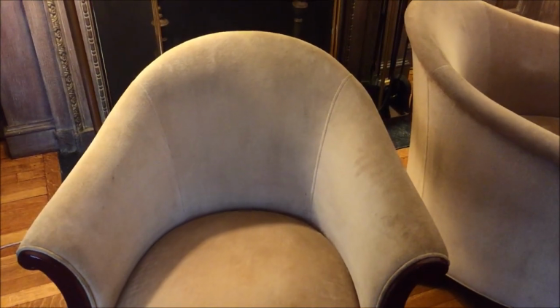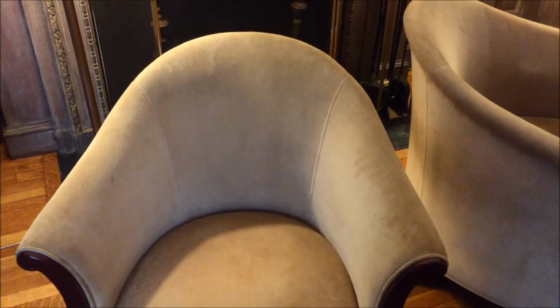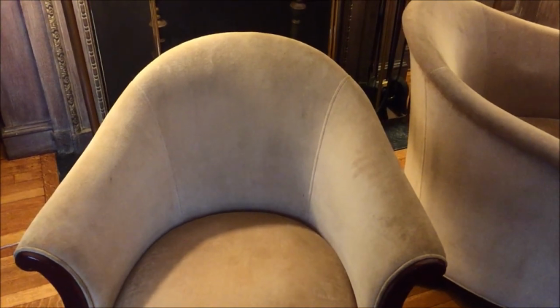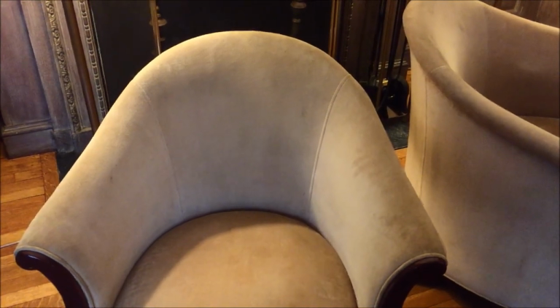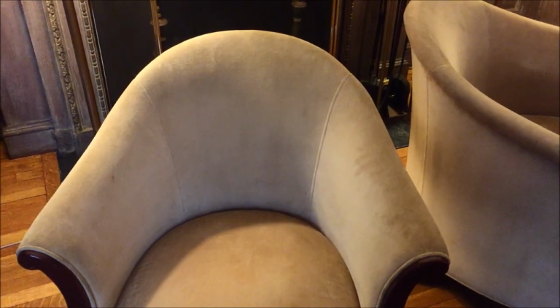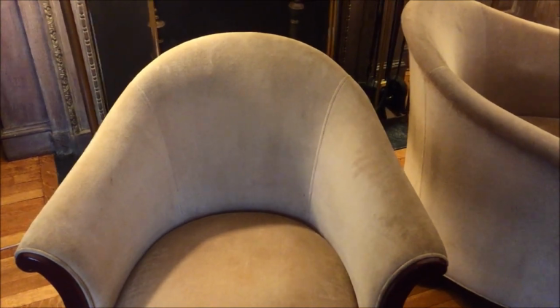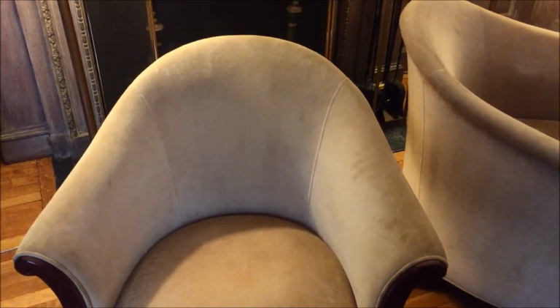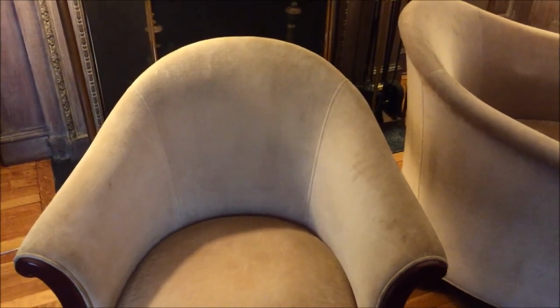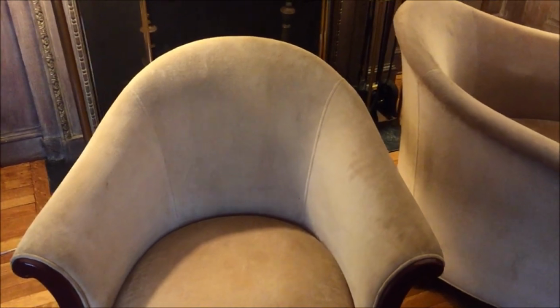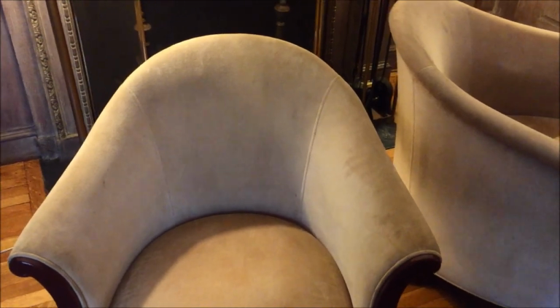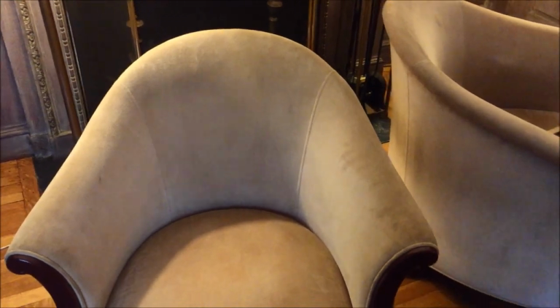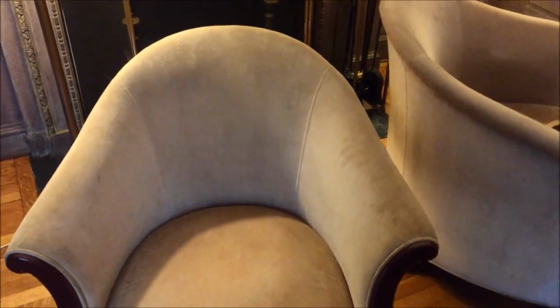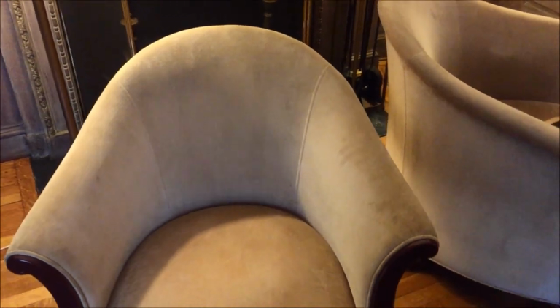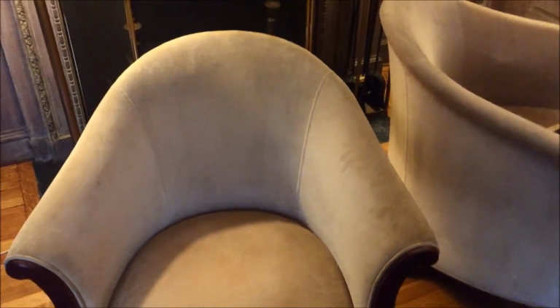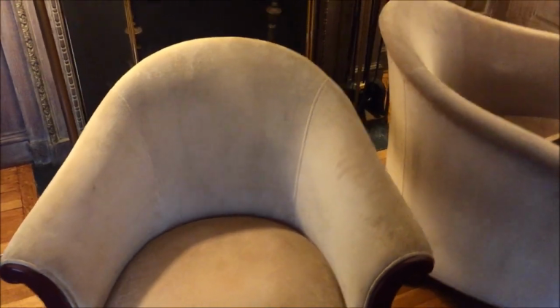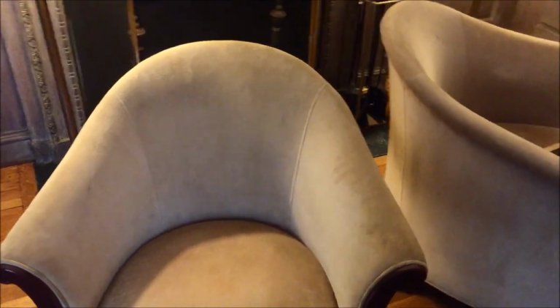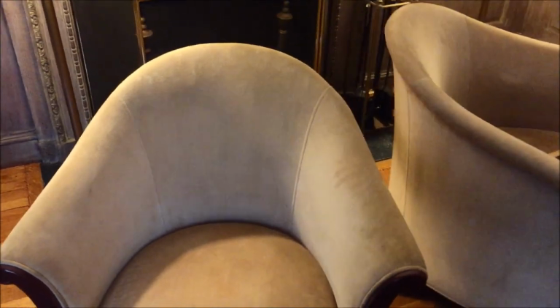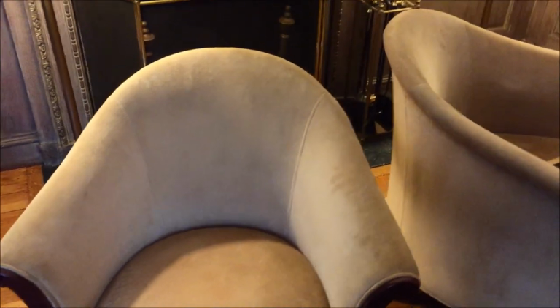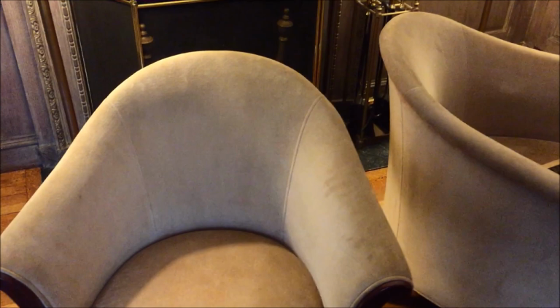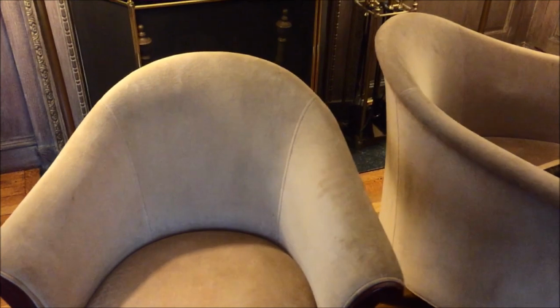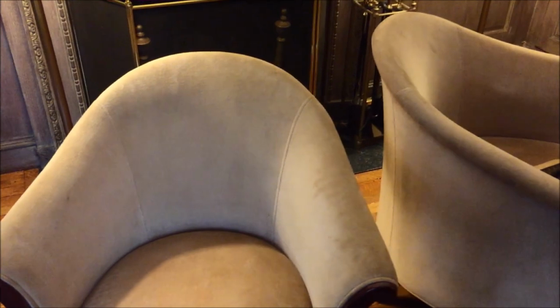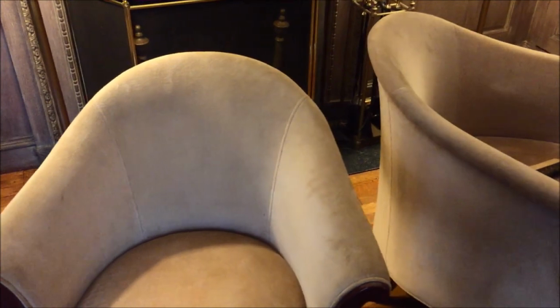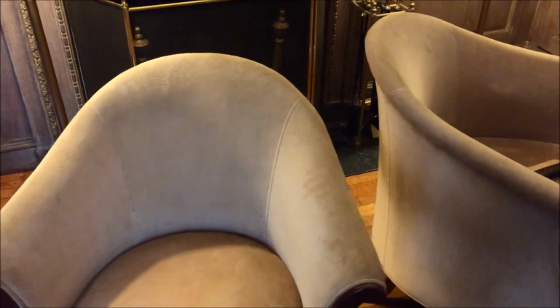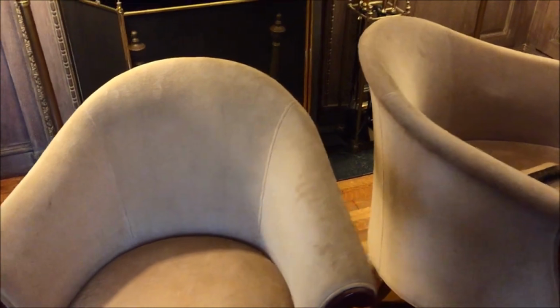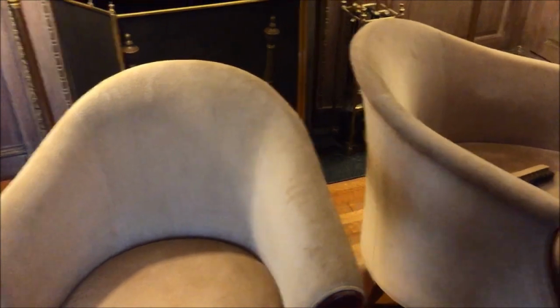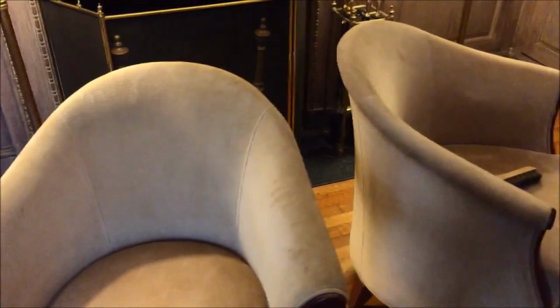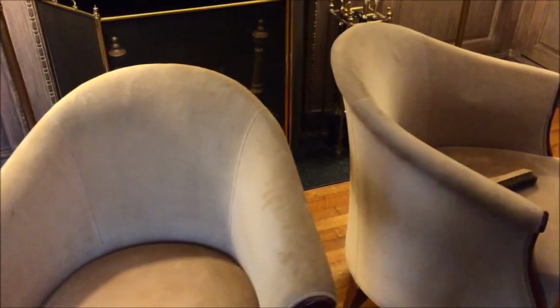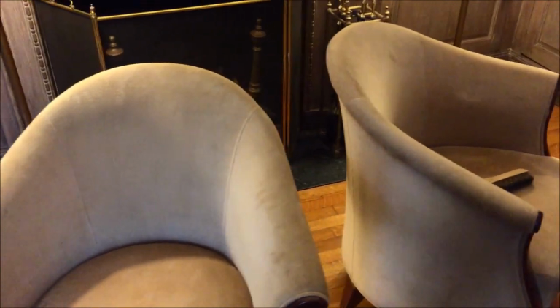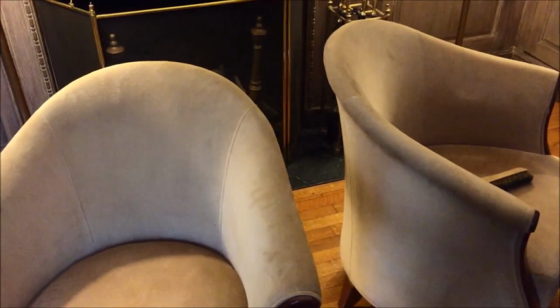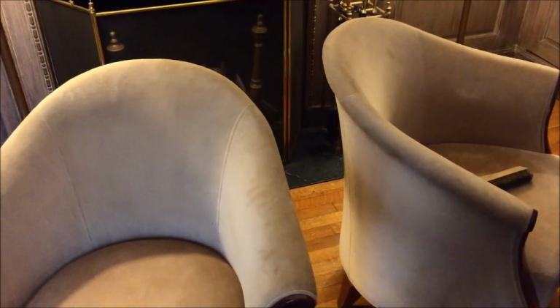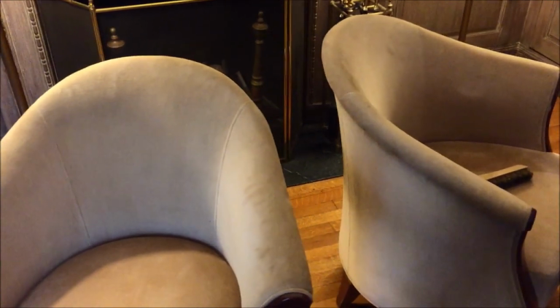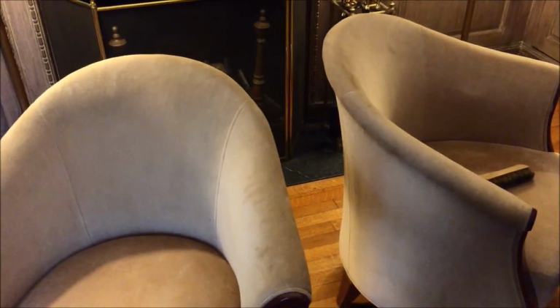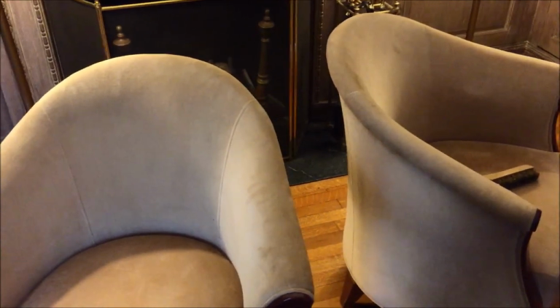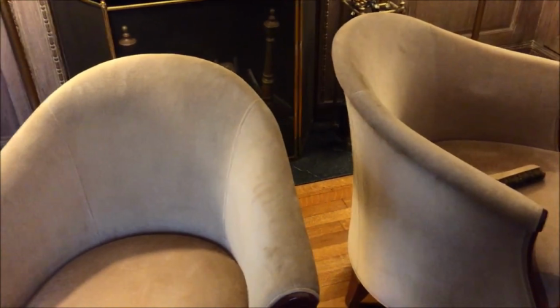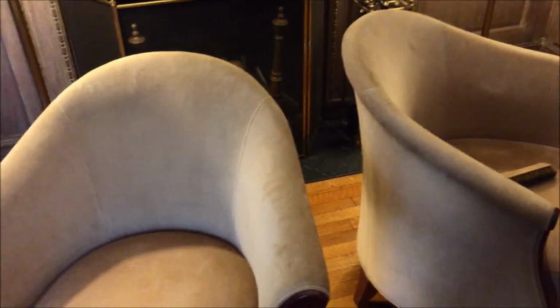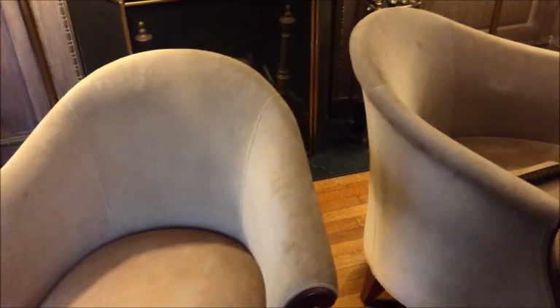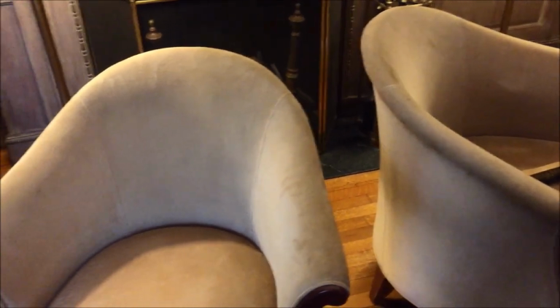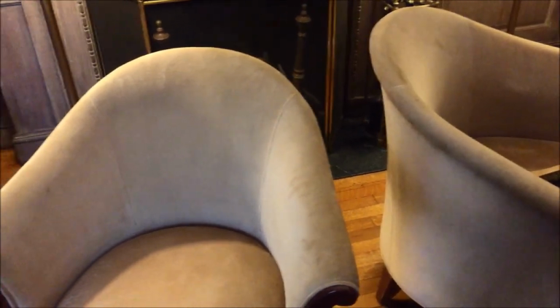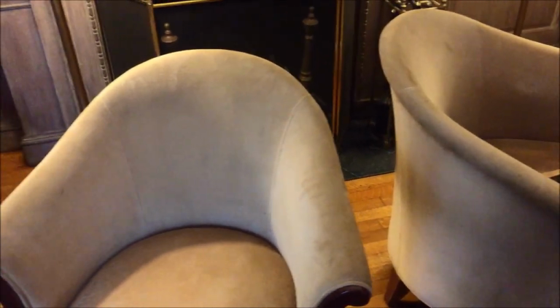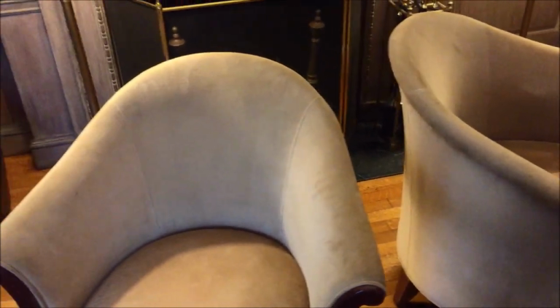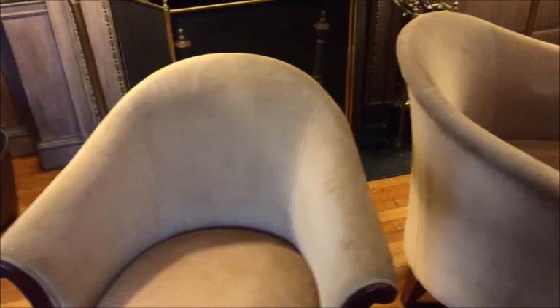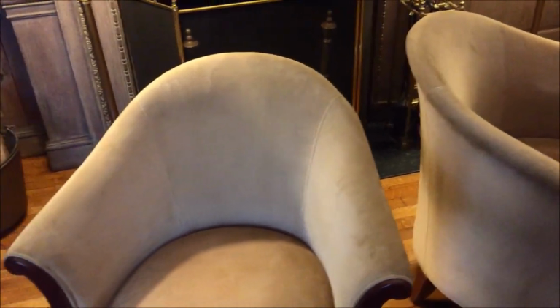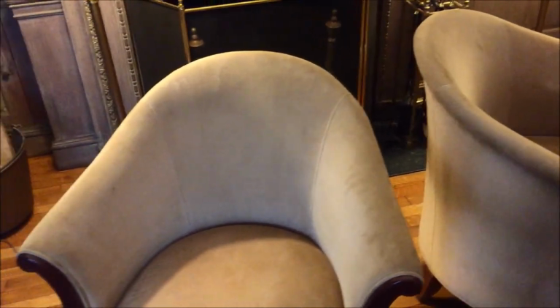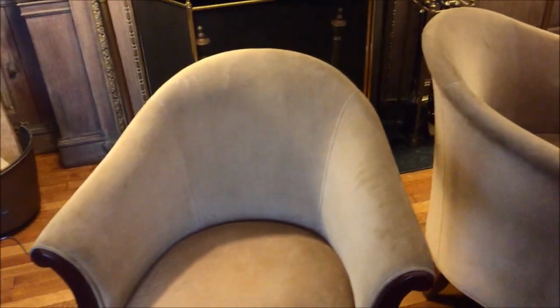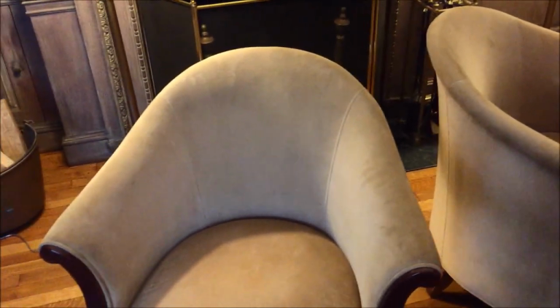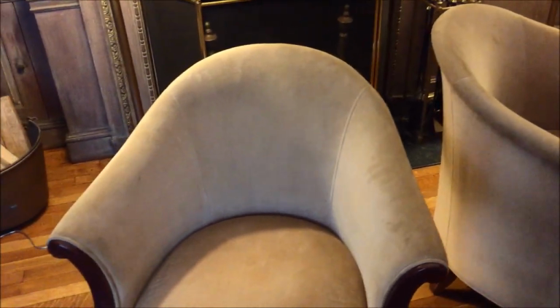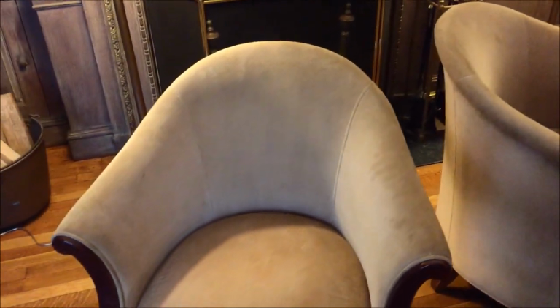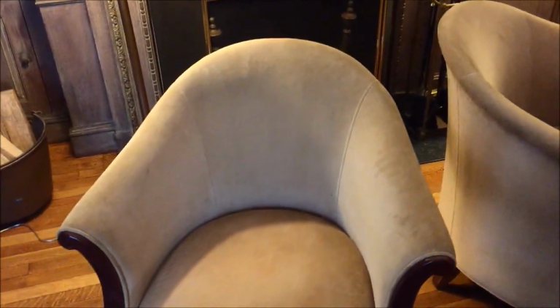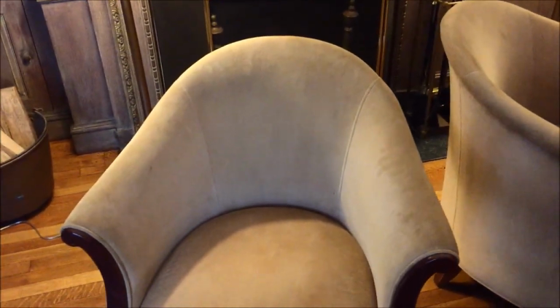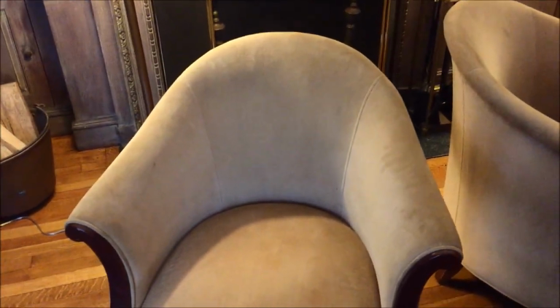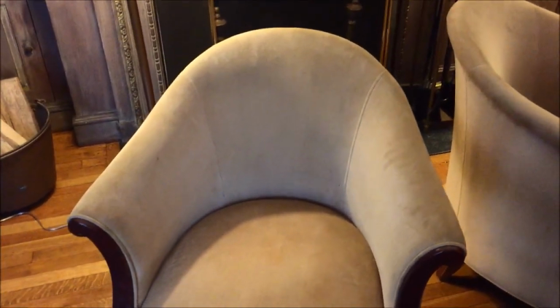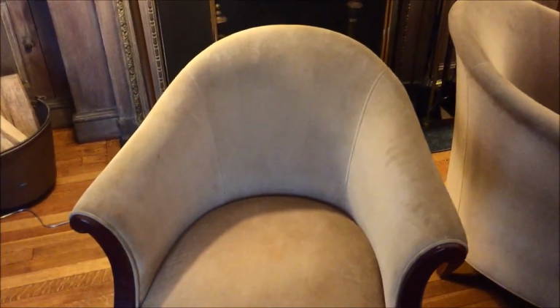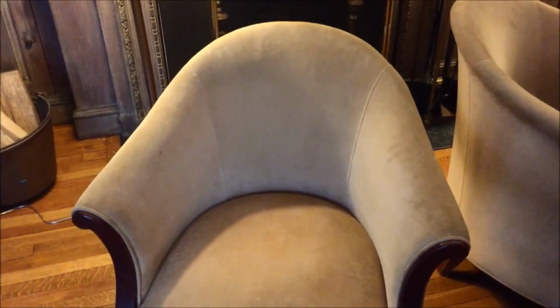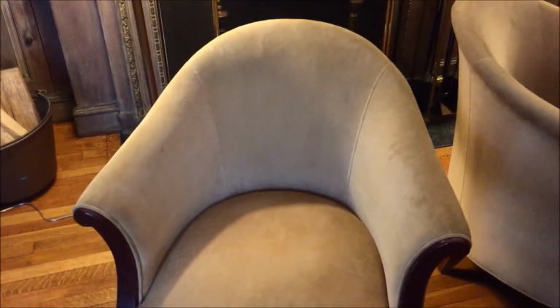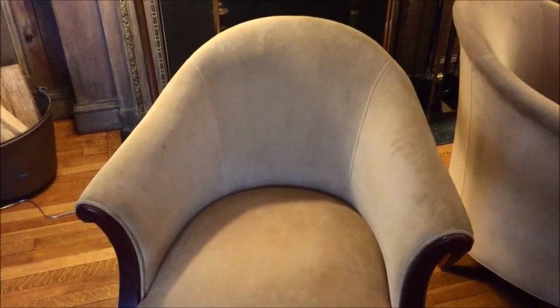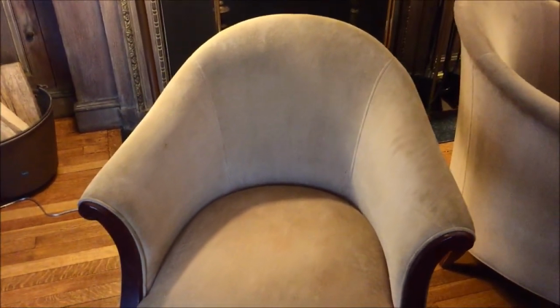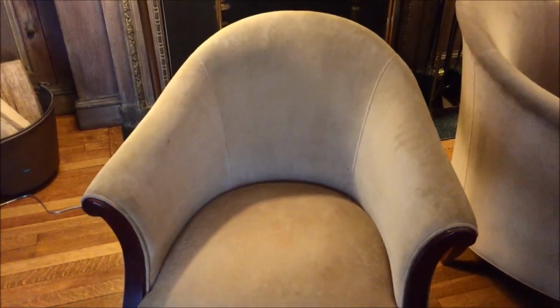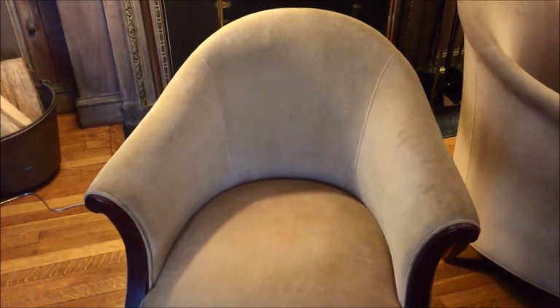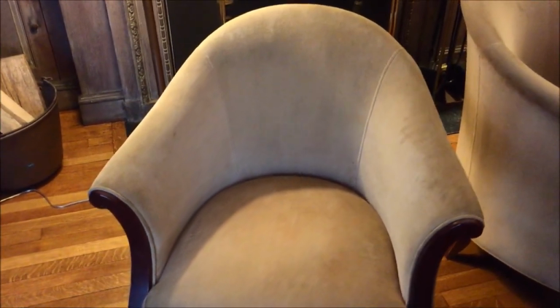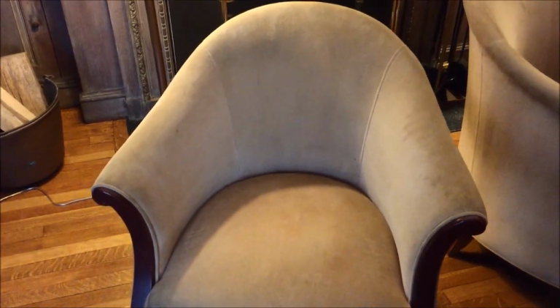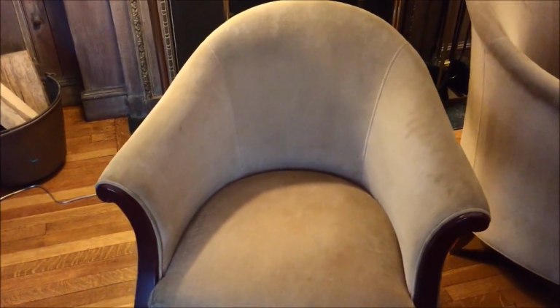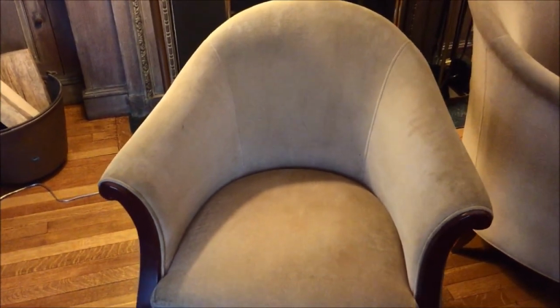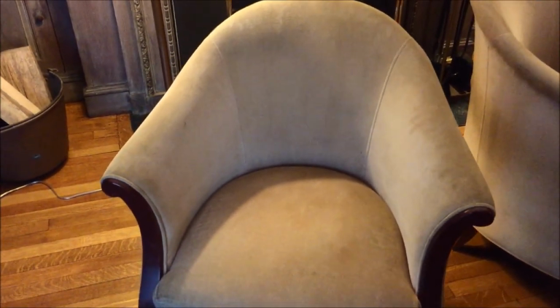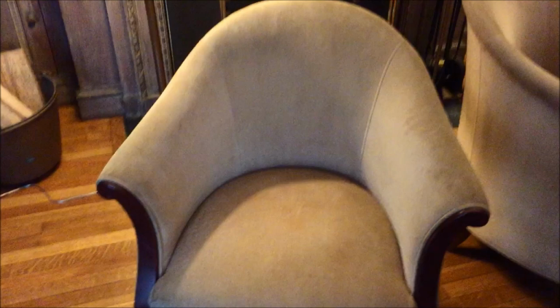Hi, it's Dave with Regal Fabric here. We're in the Boston area and we clean carpet and upholstered furniture and oriental rugs.